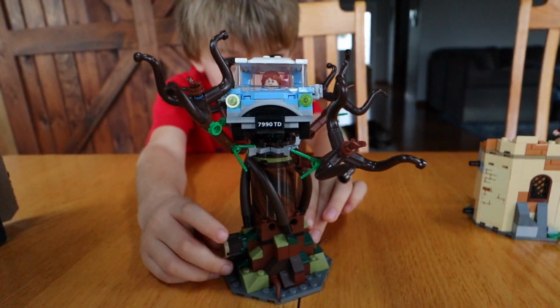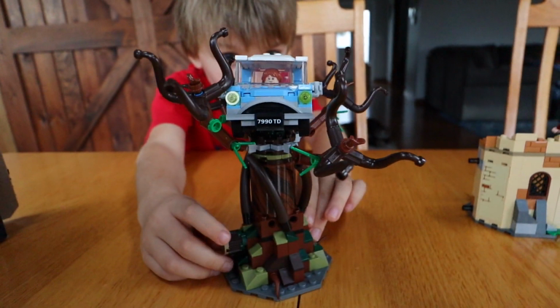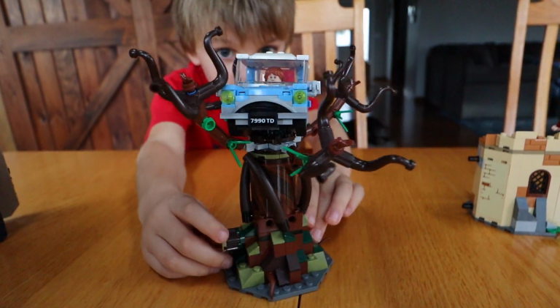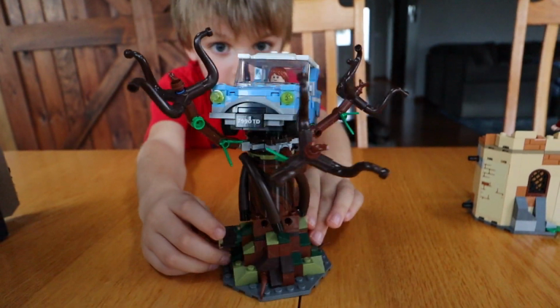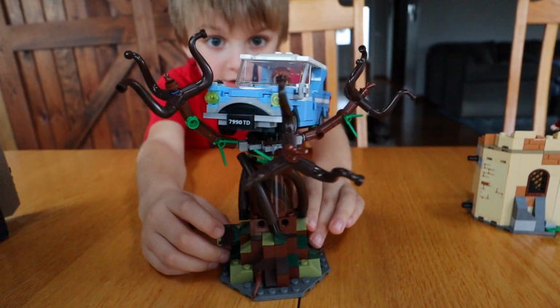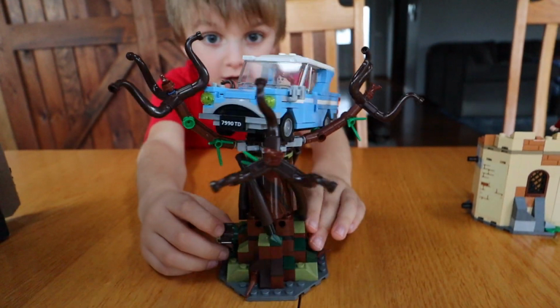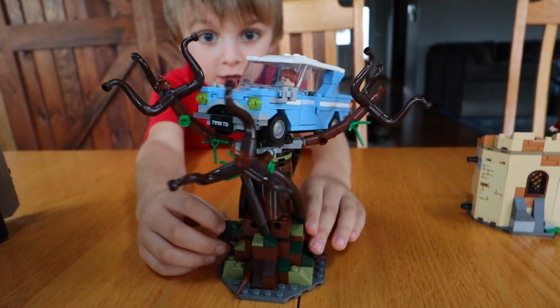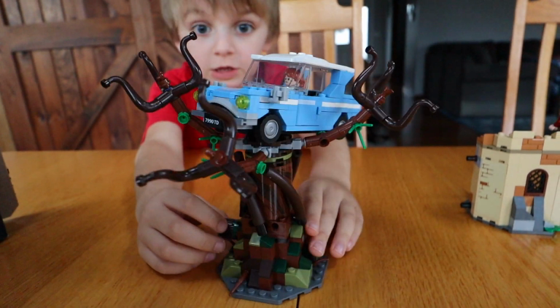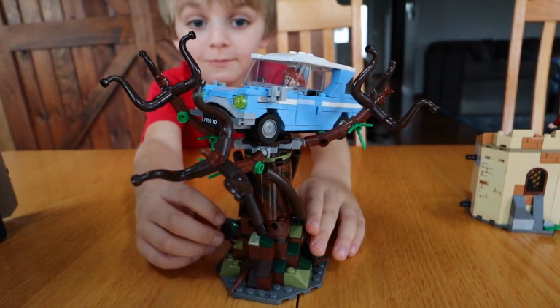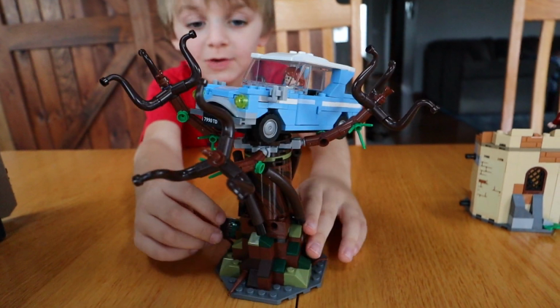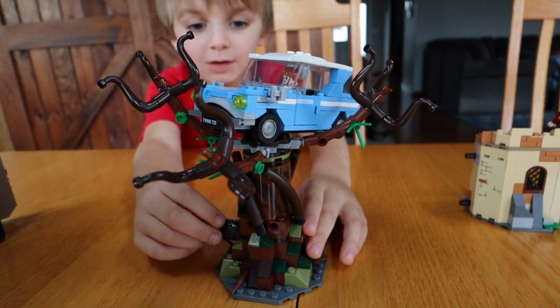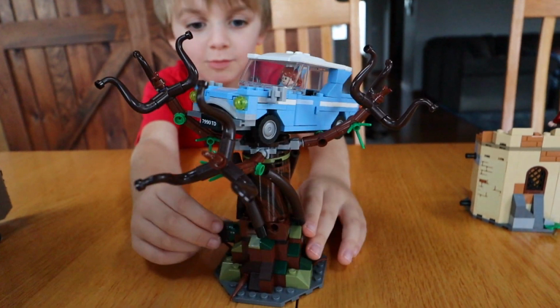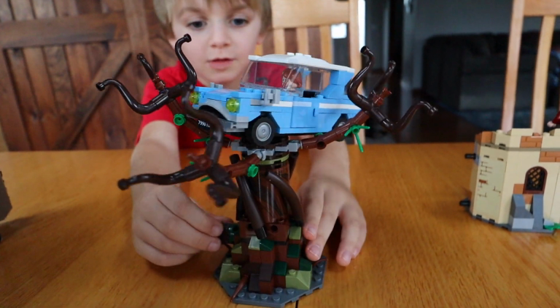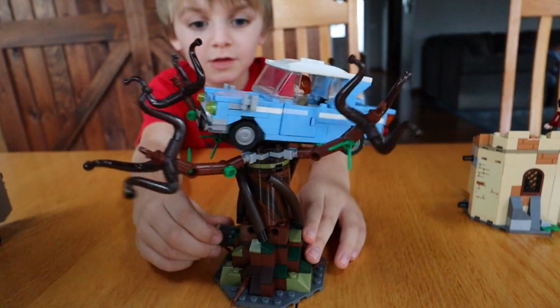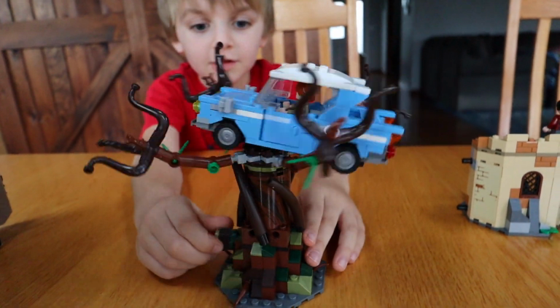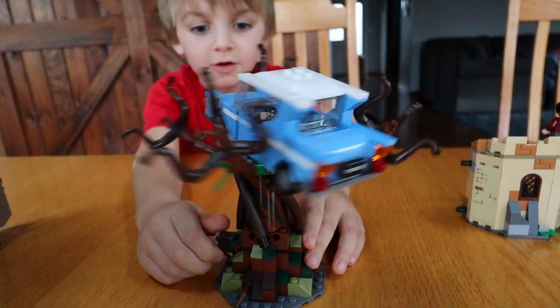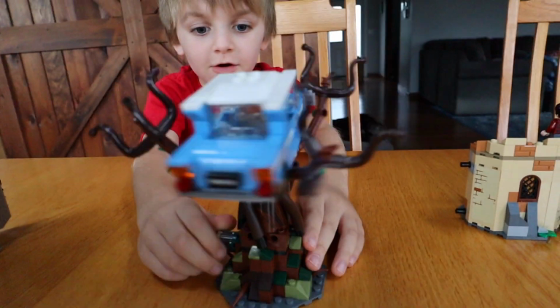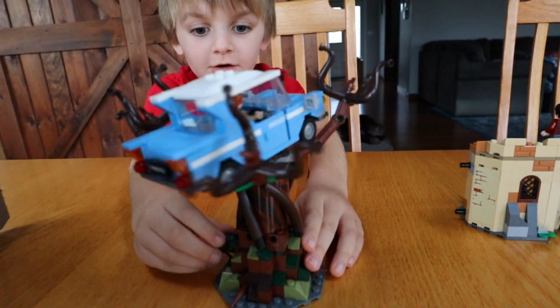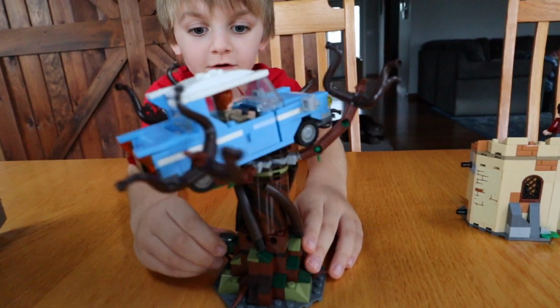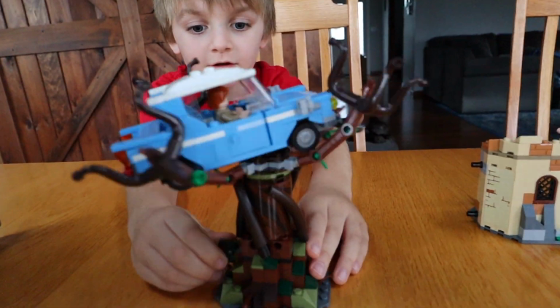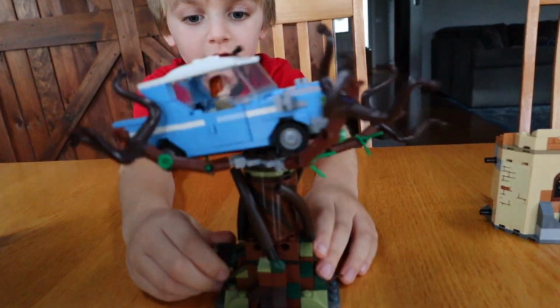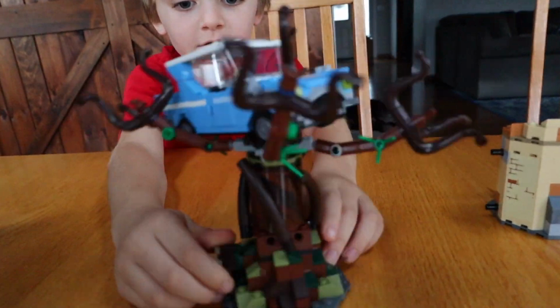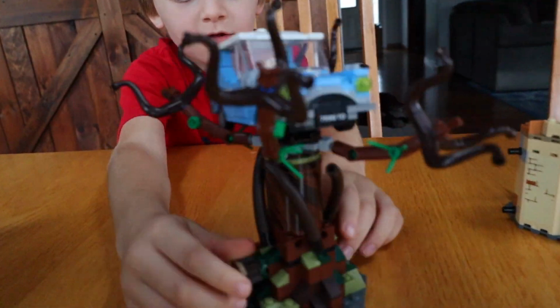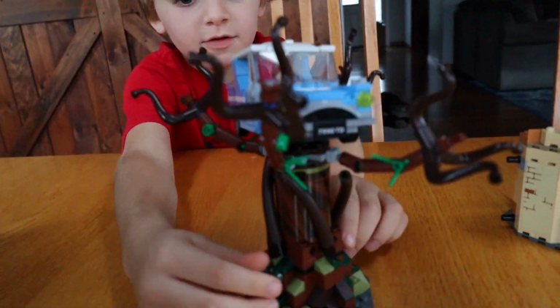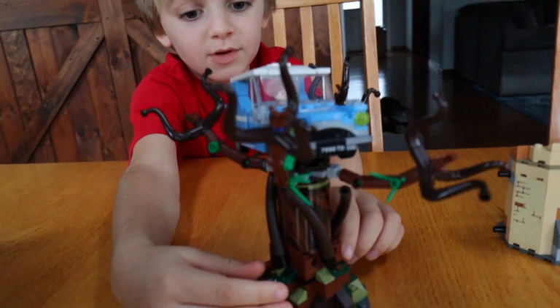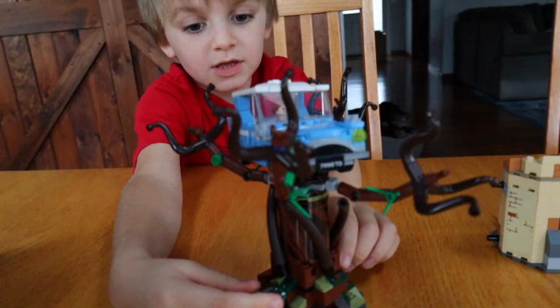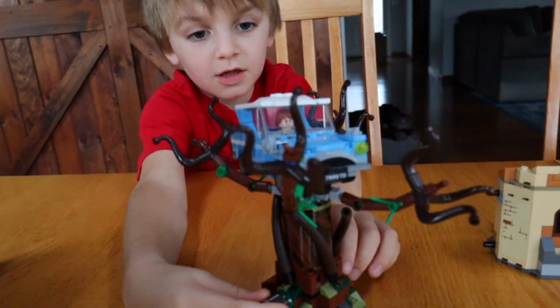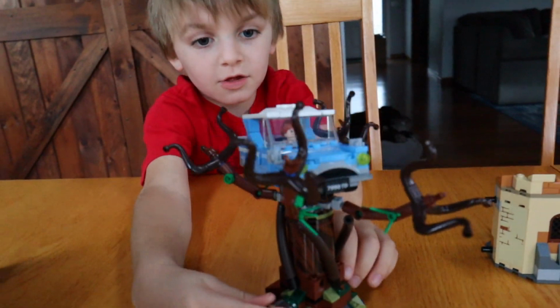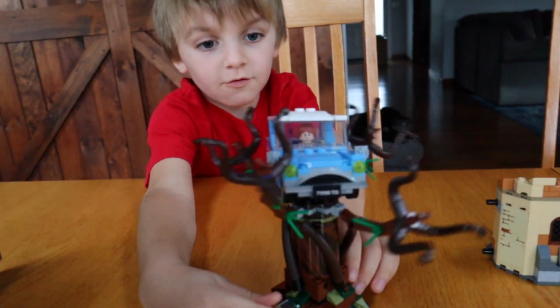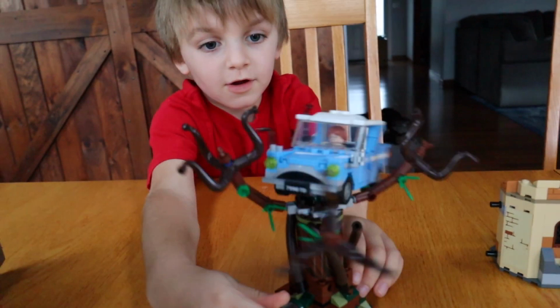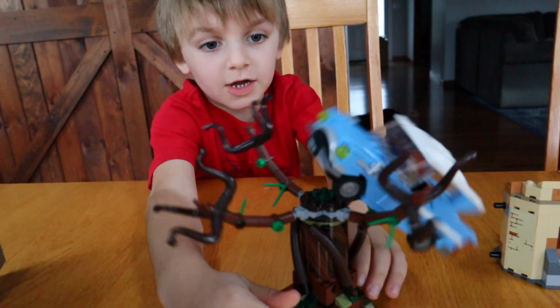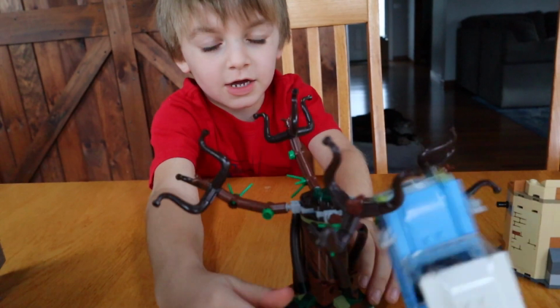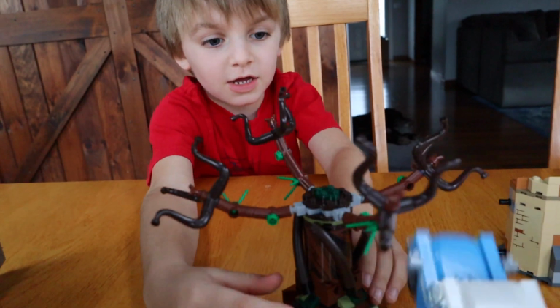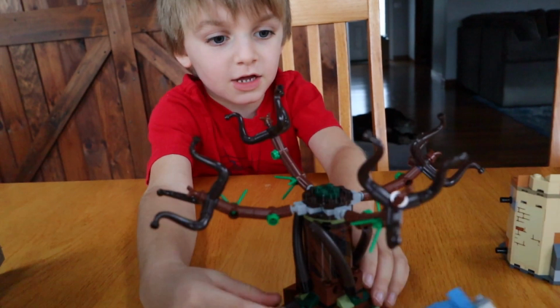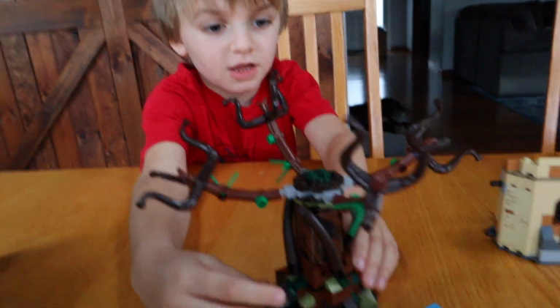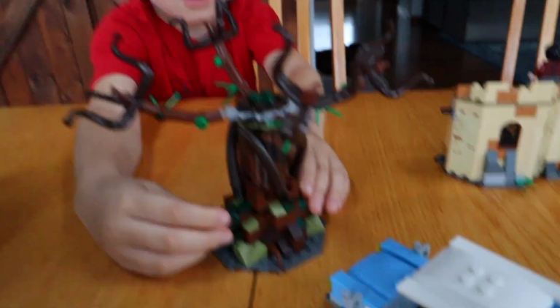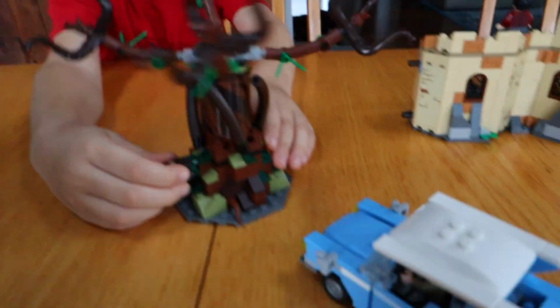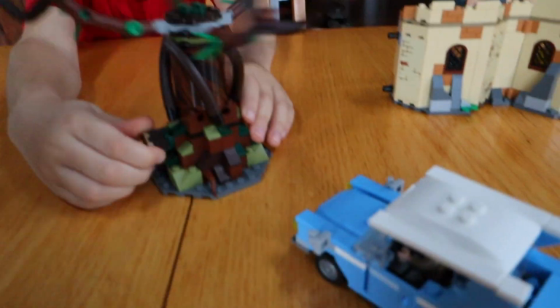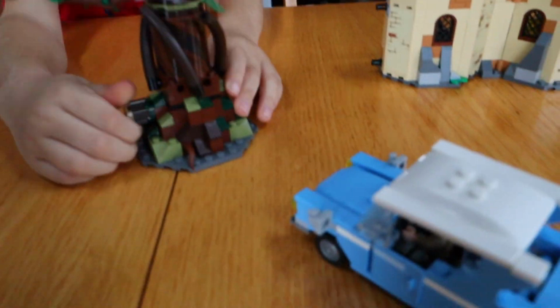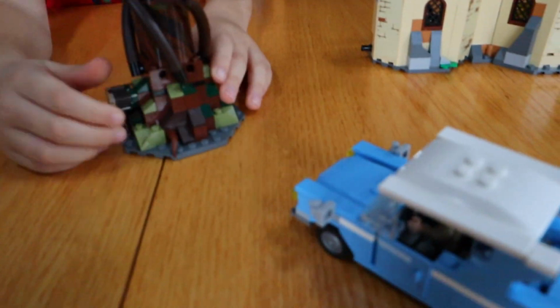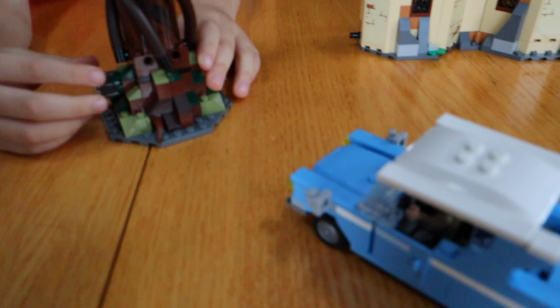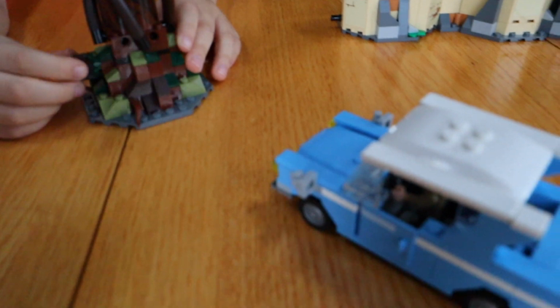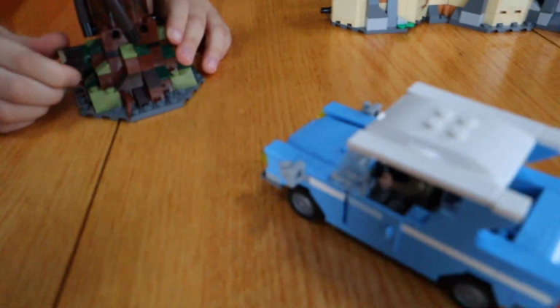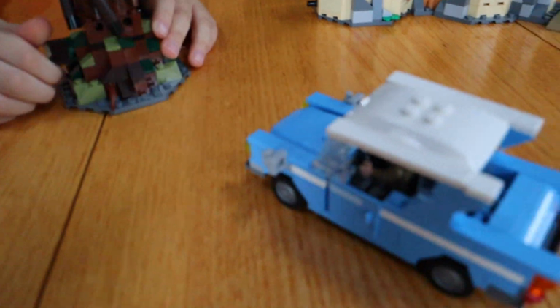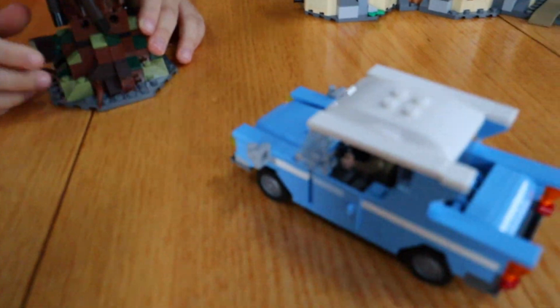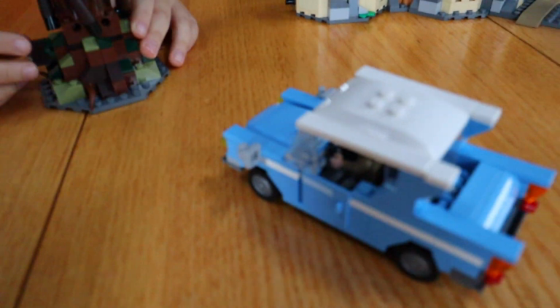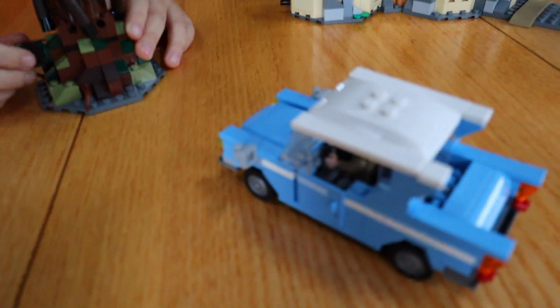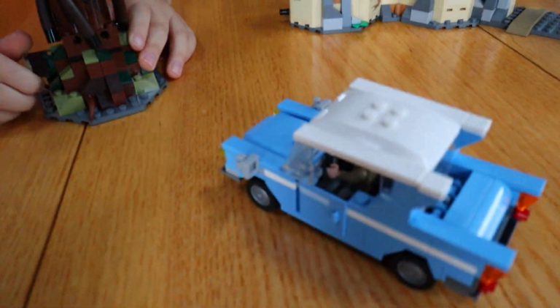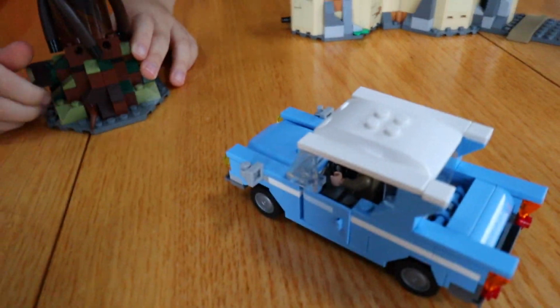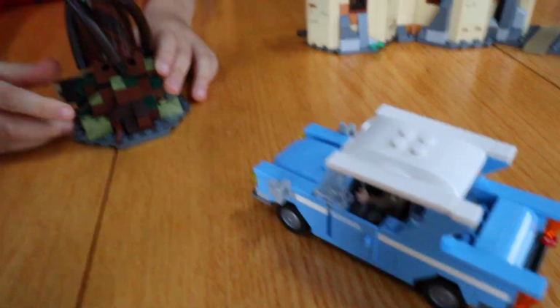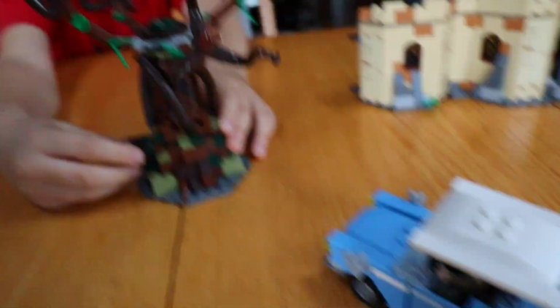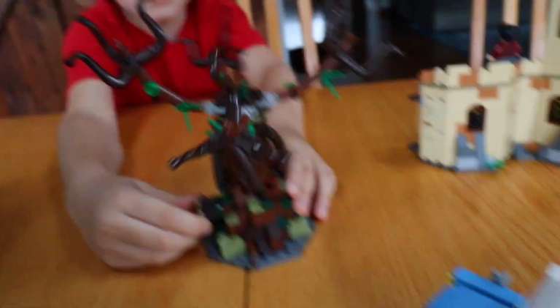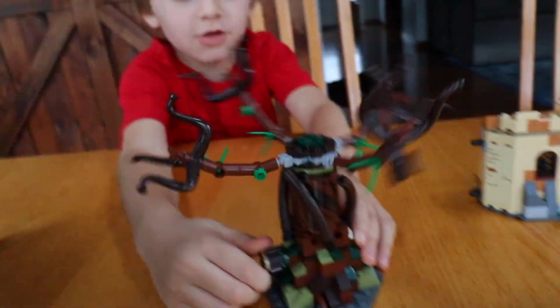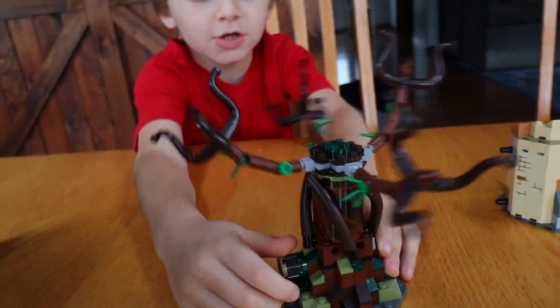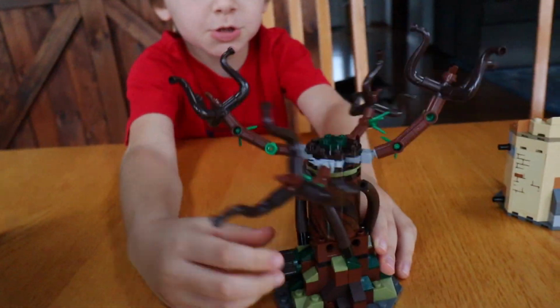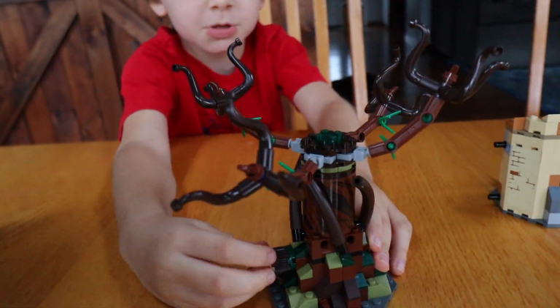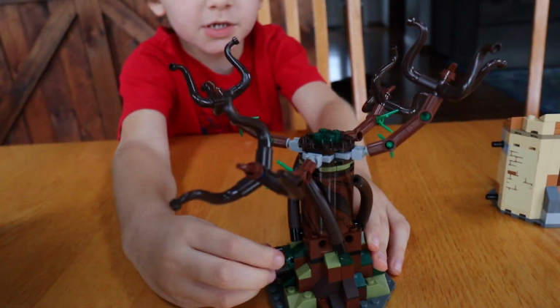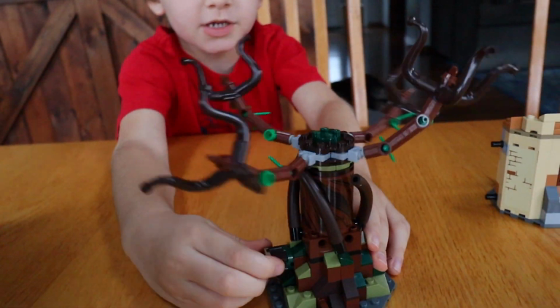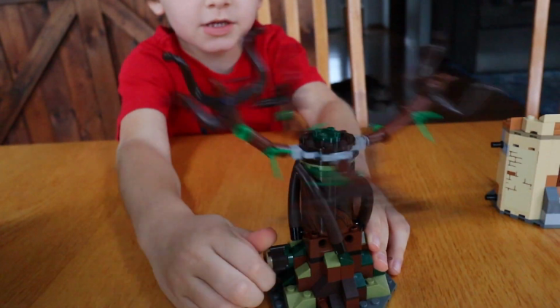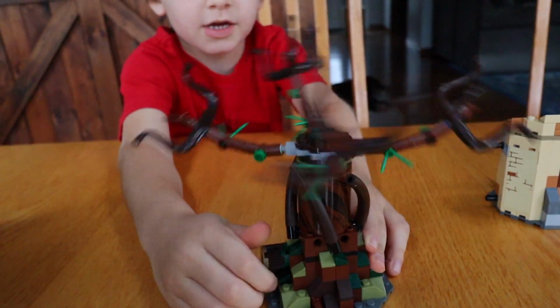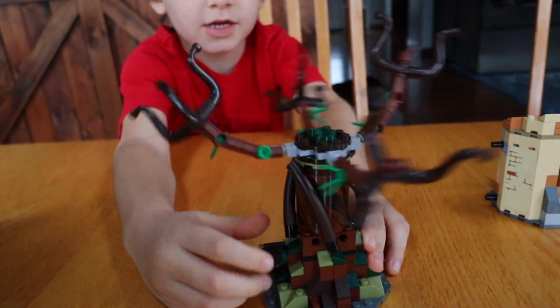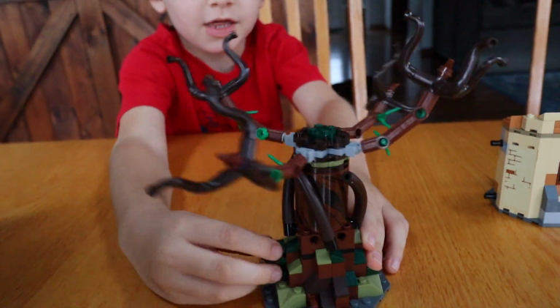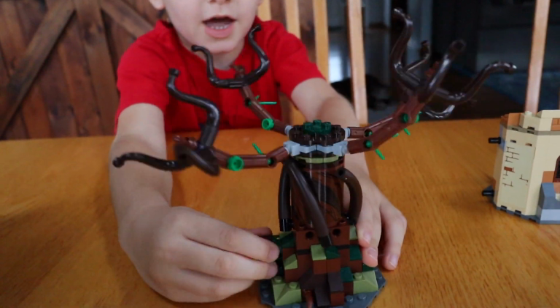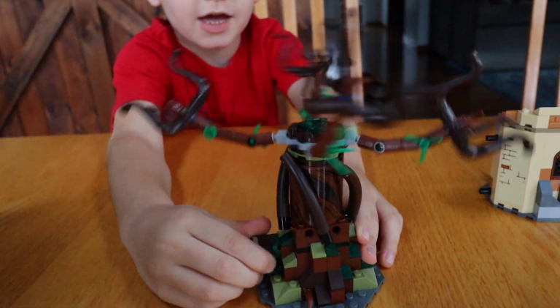You have Ron inside his family's car. You spin this crank and it spins them all around on the tree like that.